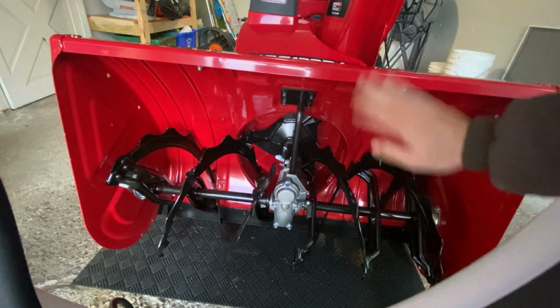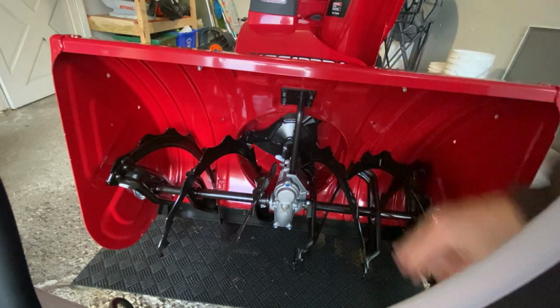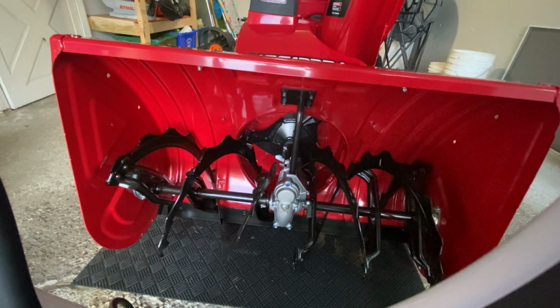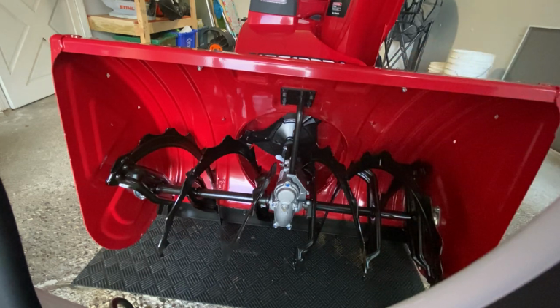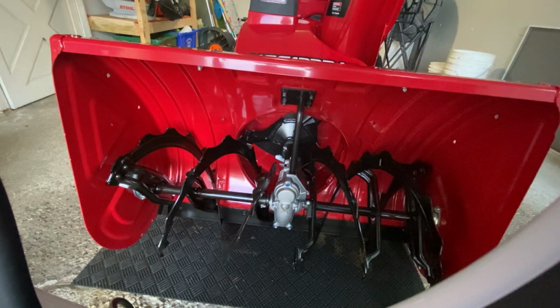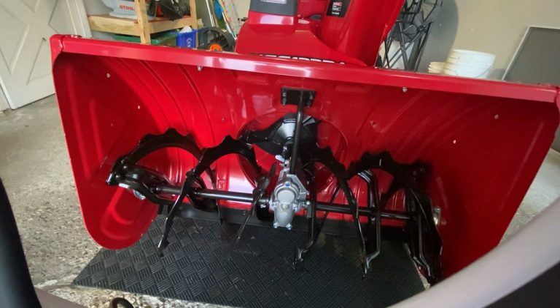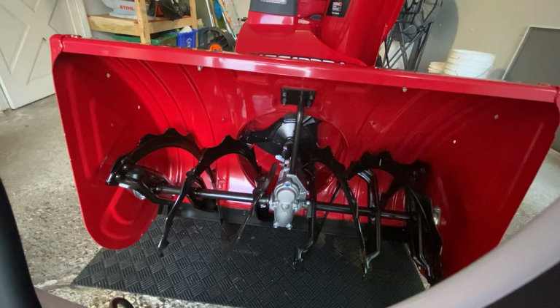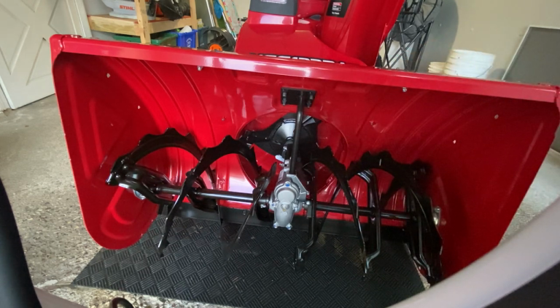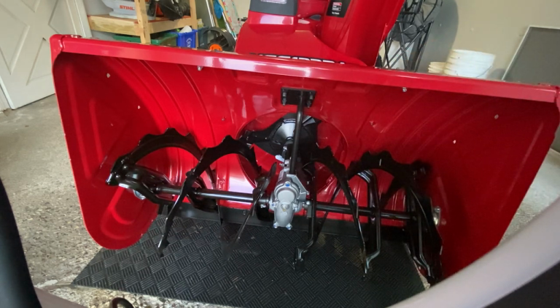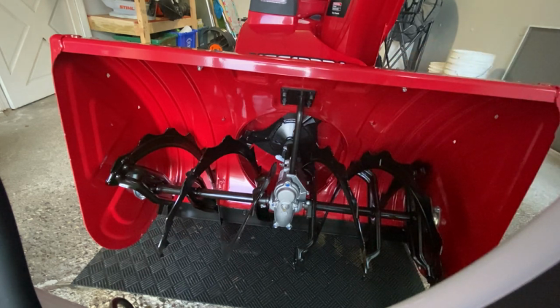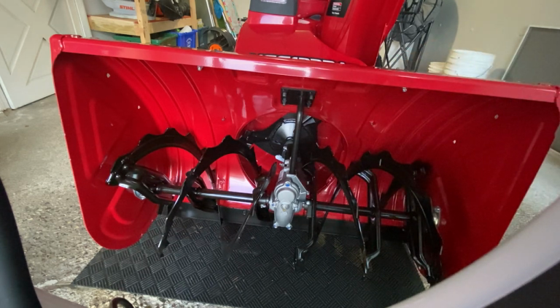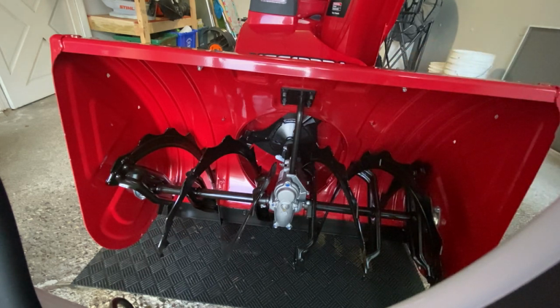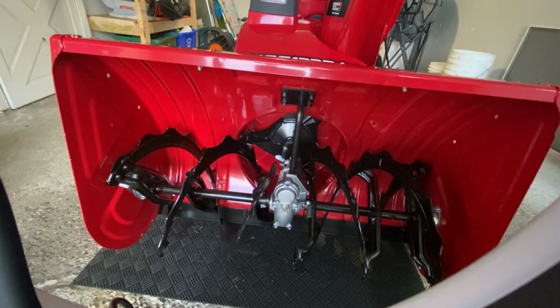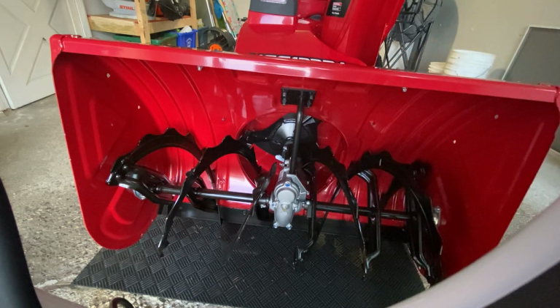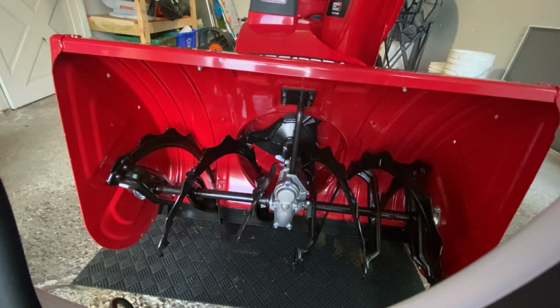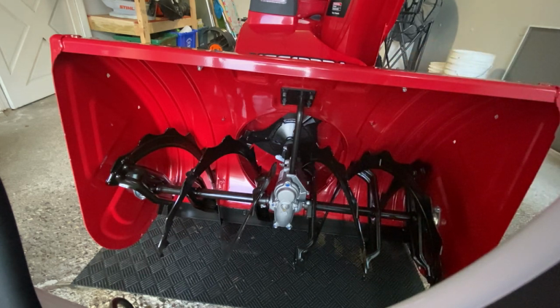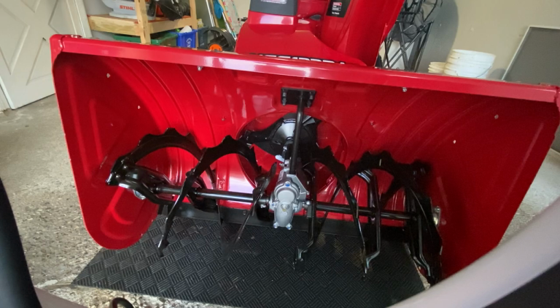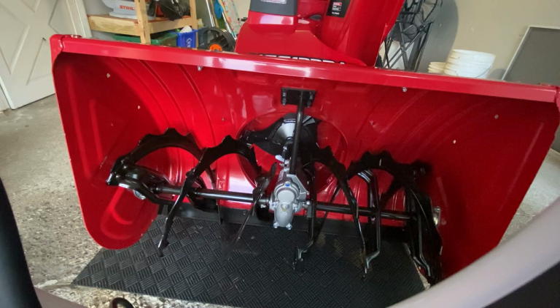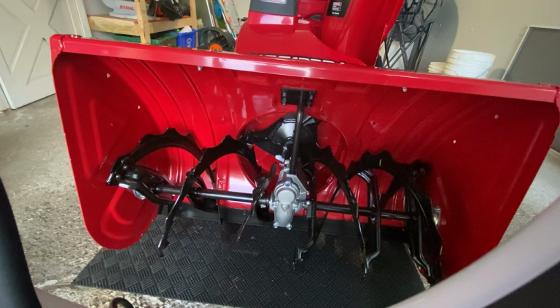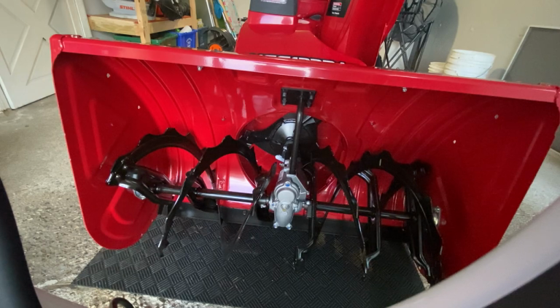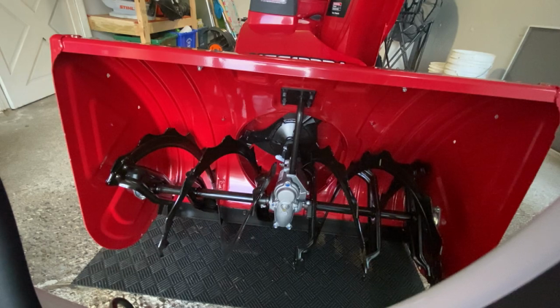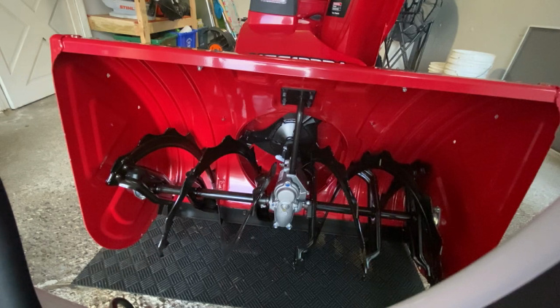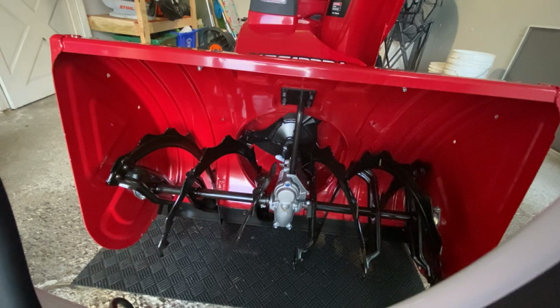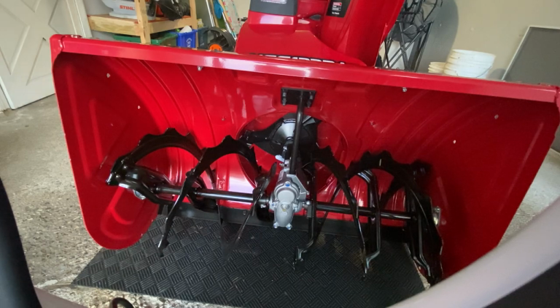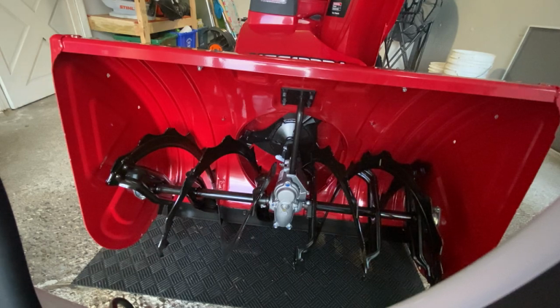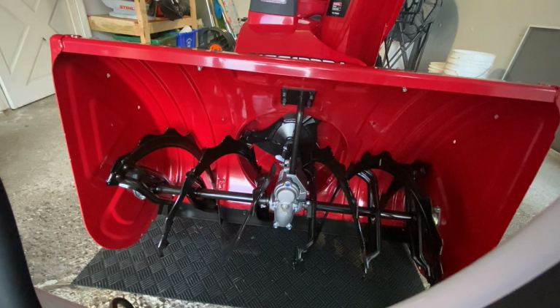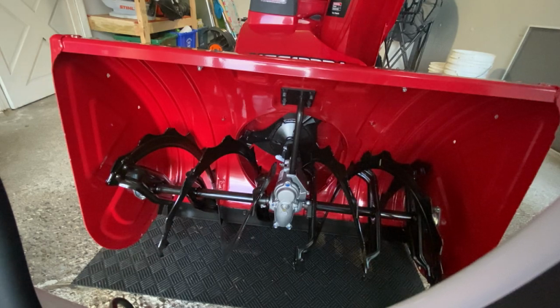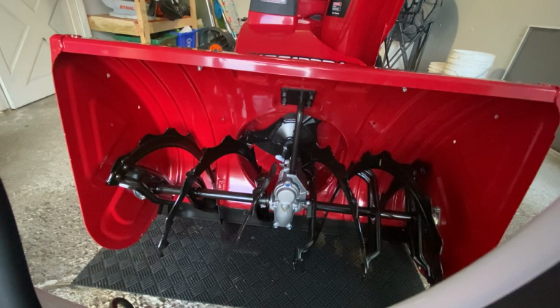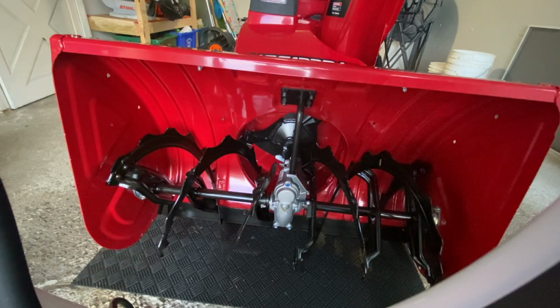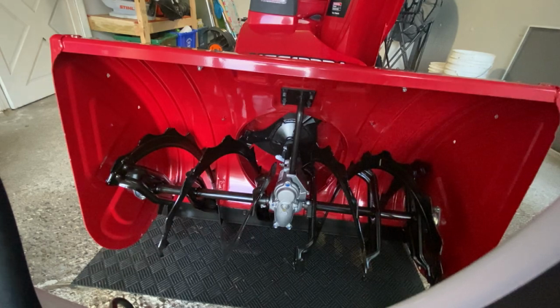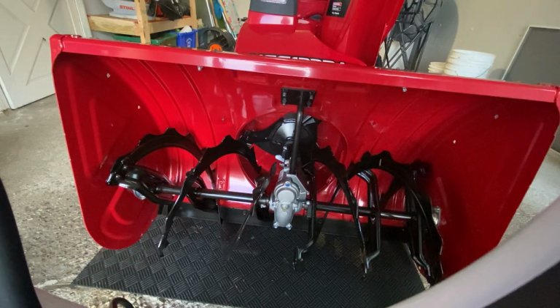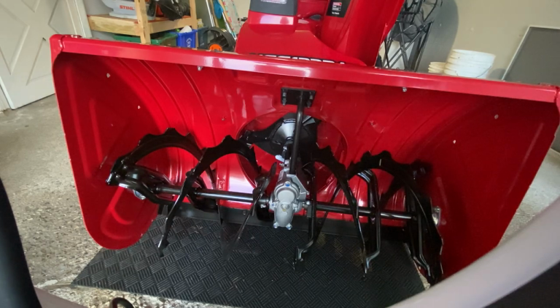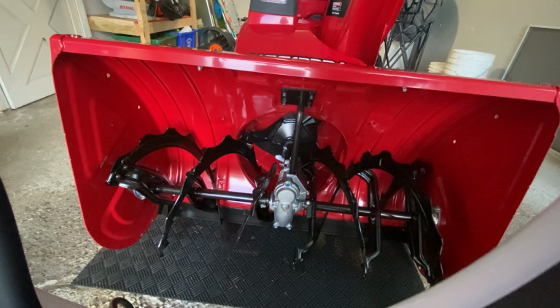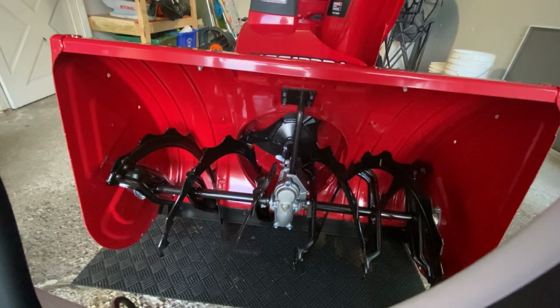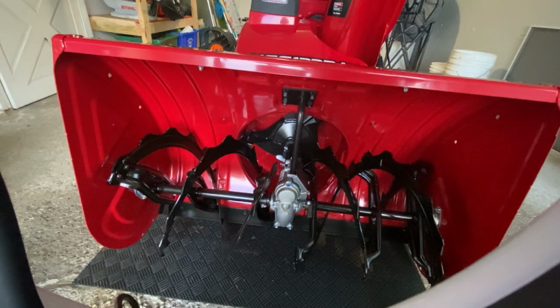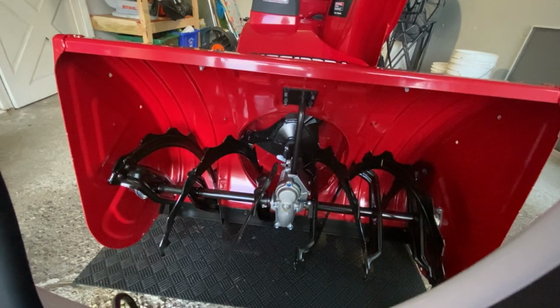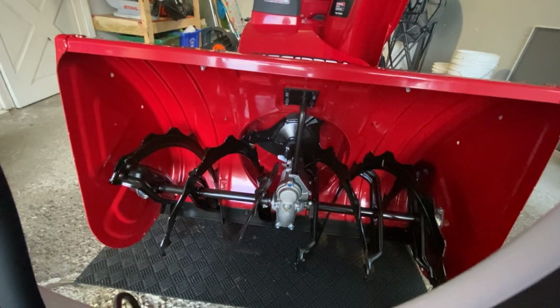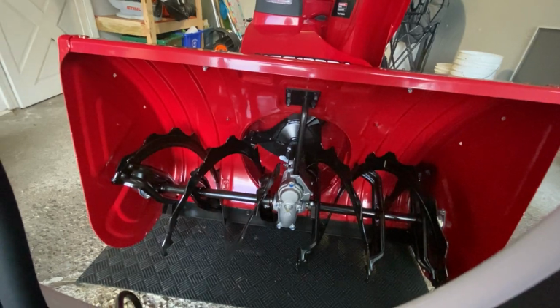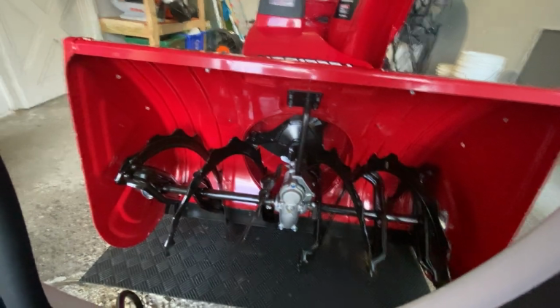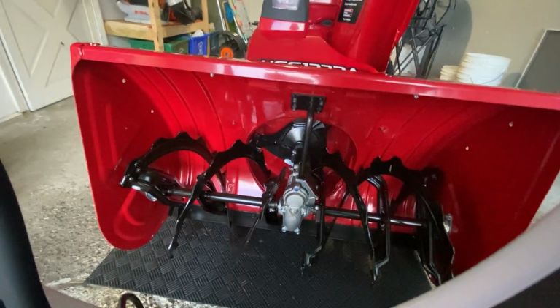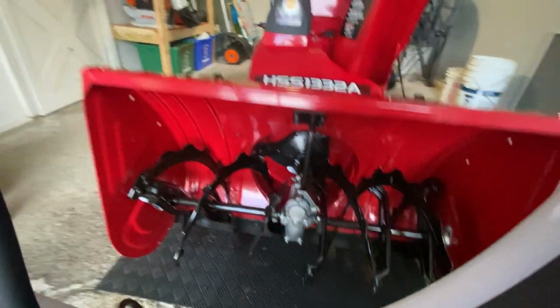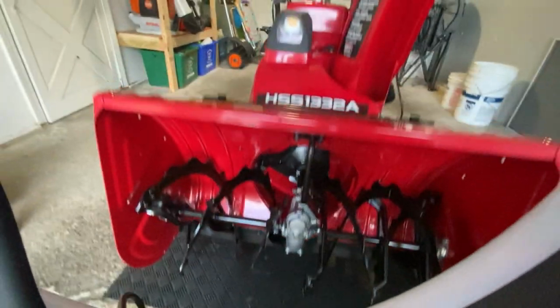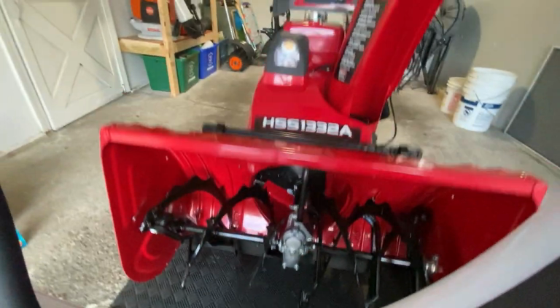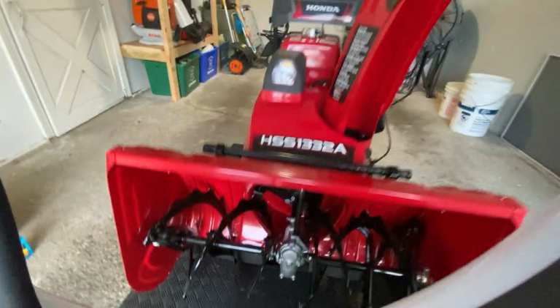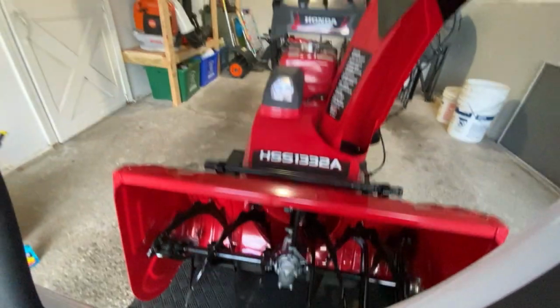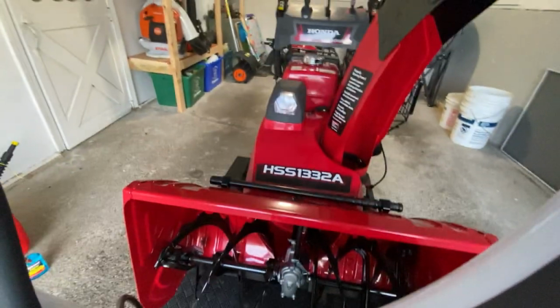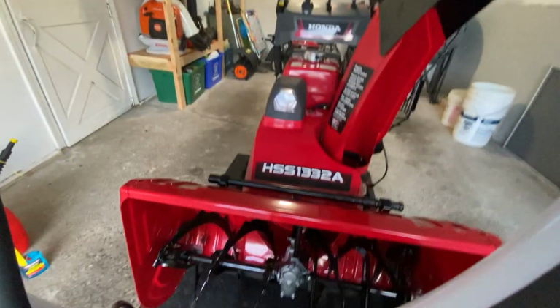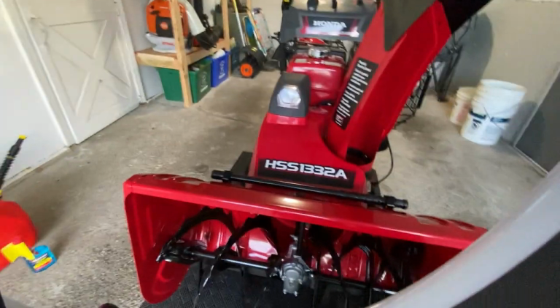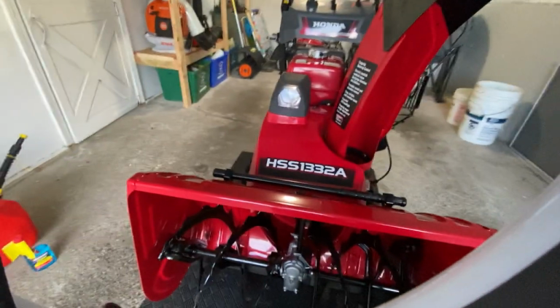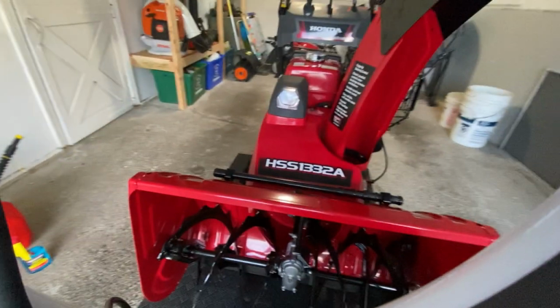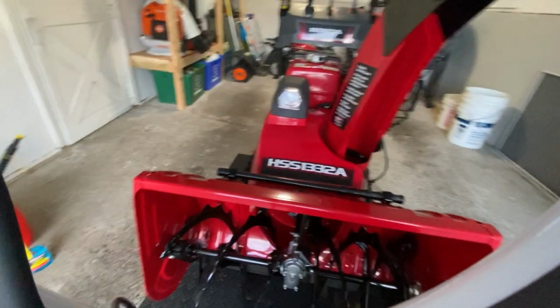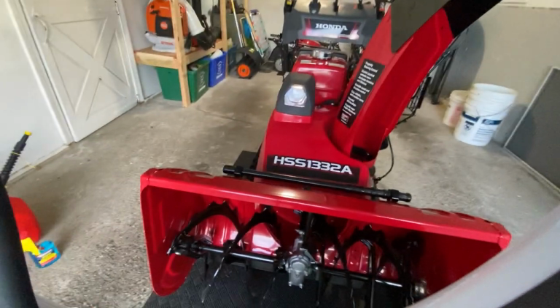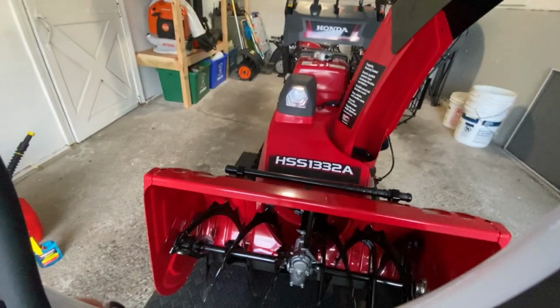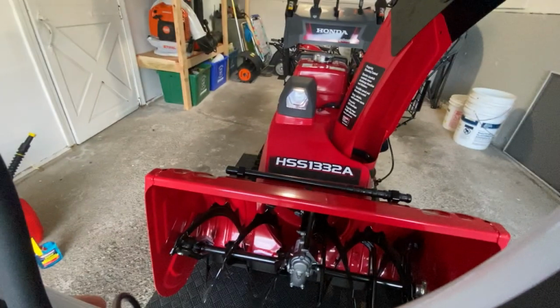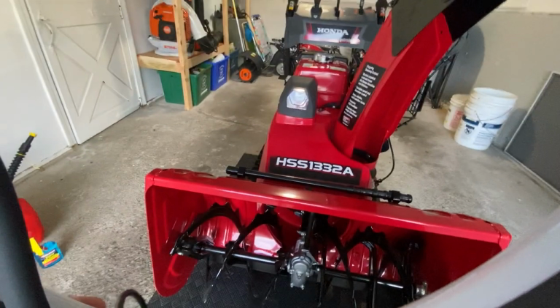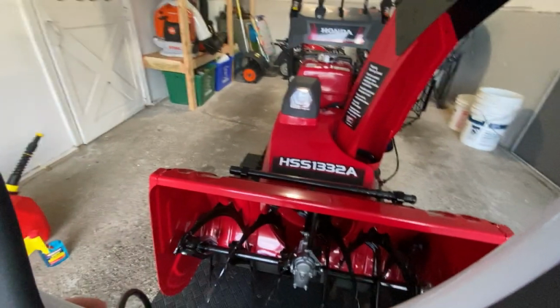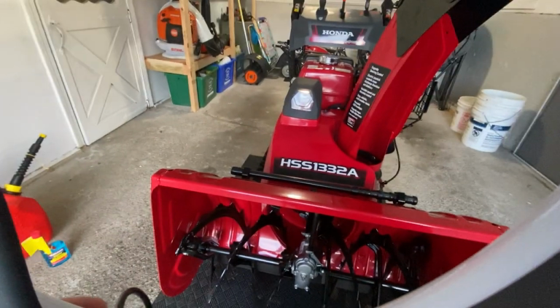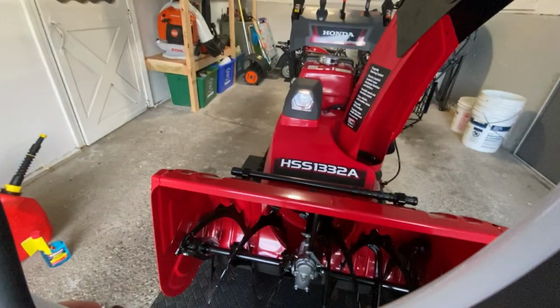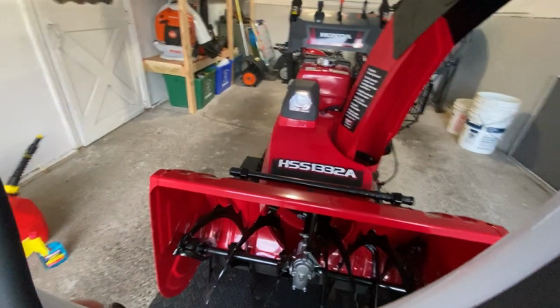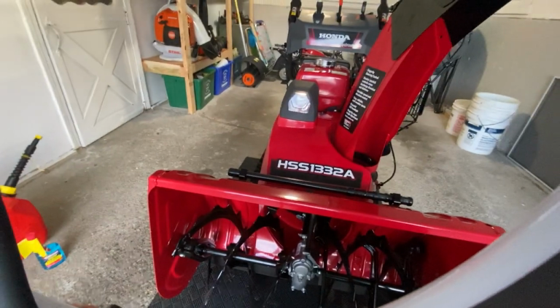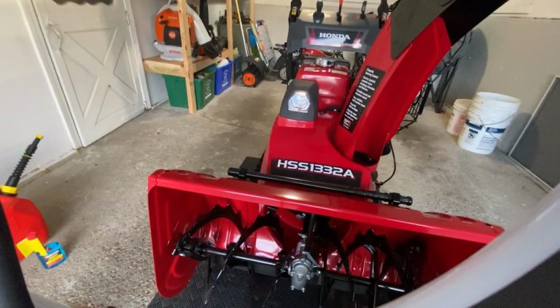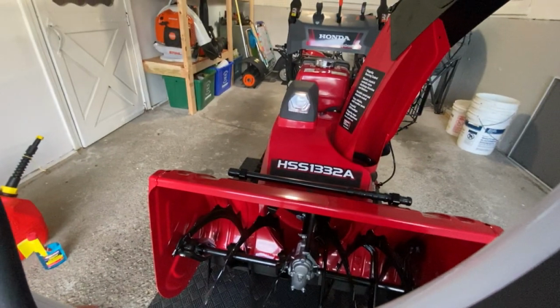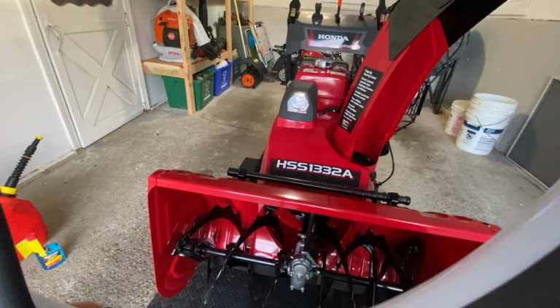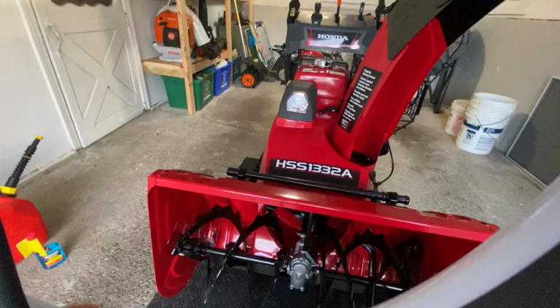Kind of crazy for a four-thousand-dollar machine — I don't think I'd do that. I'm pretty happy with the chute design though, just because I had some clogging on the 928.